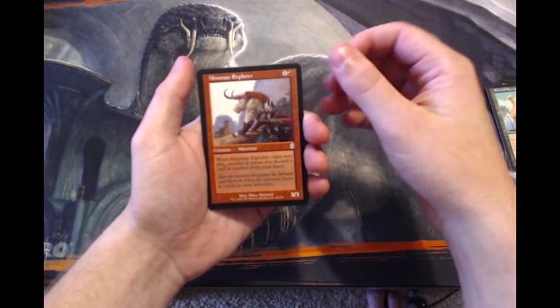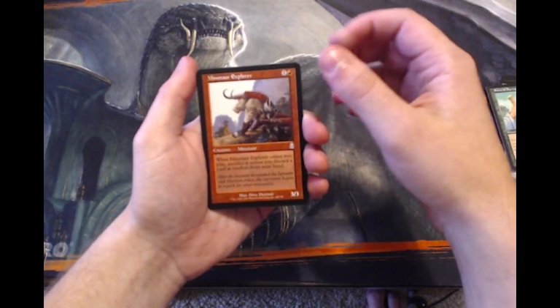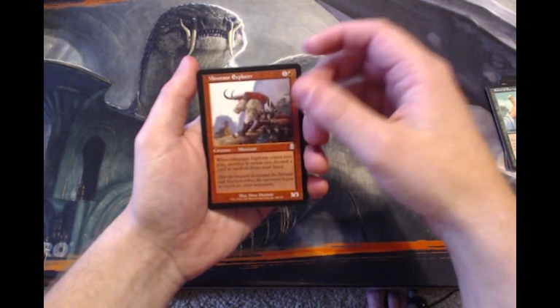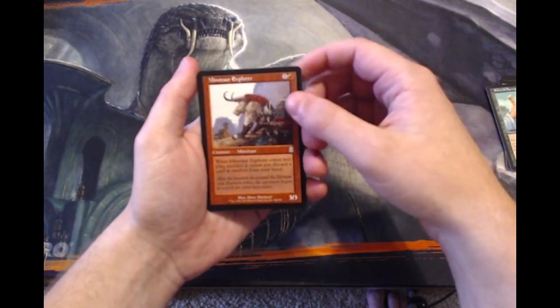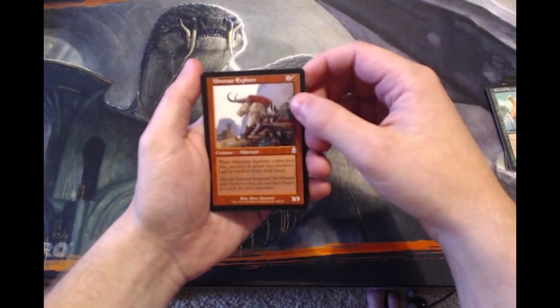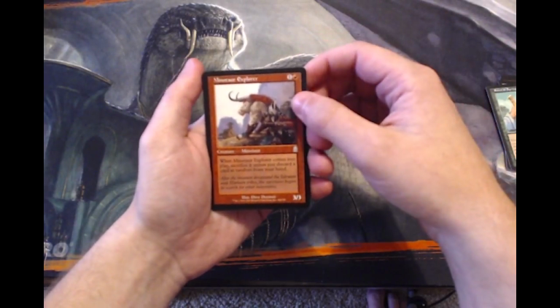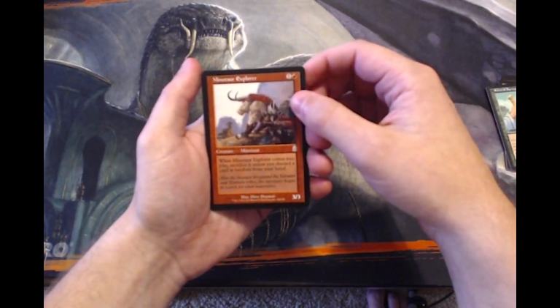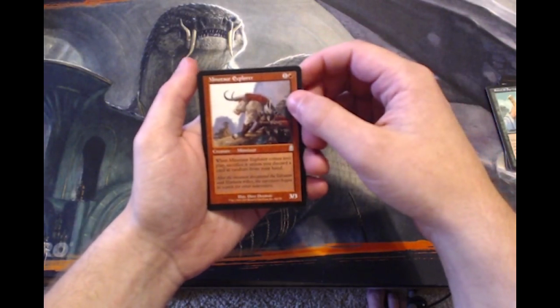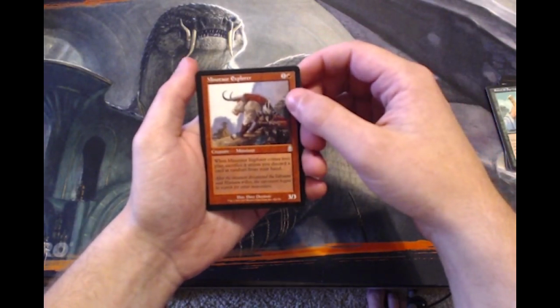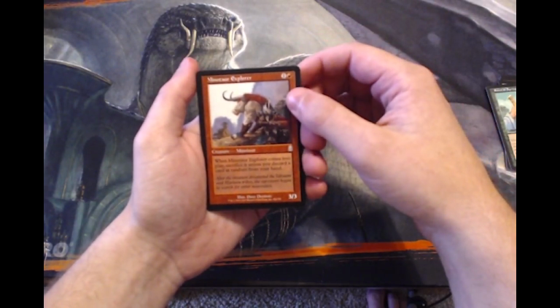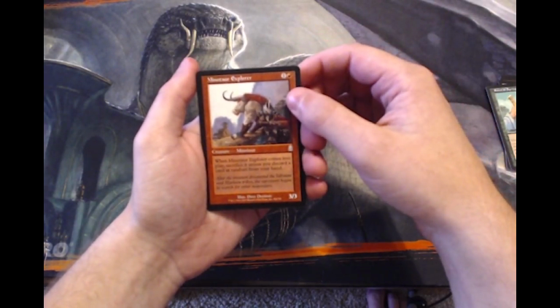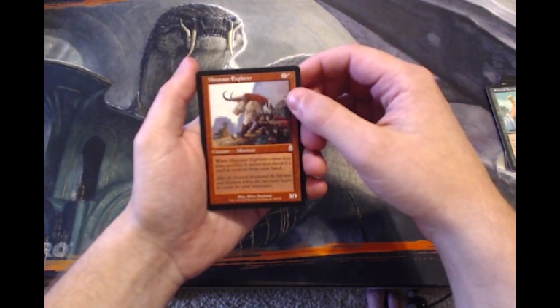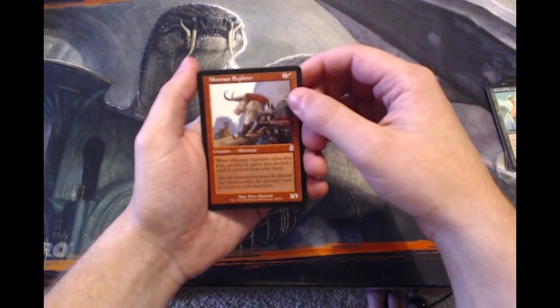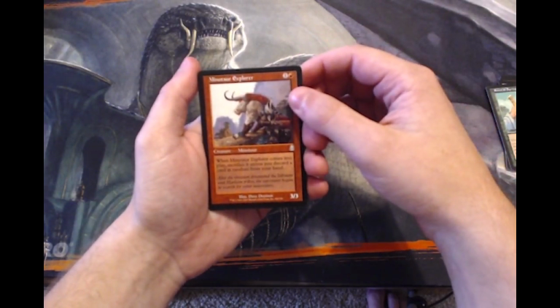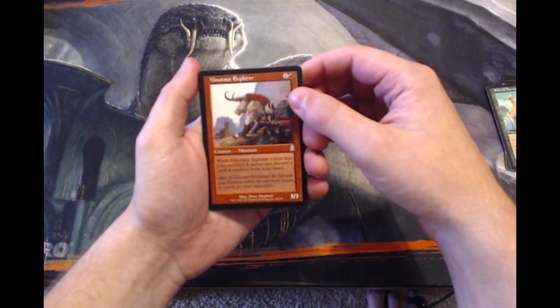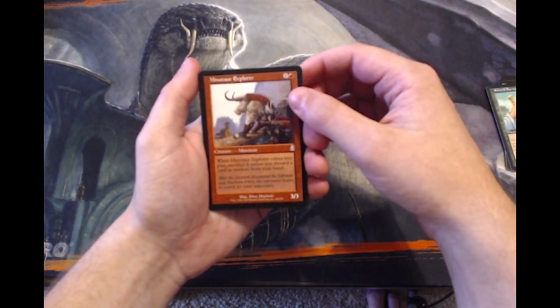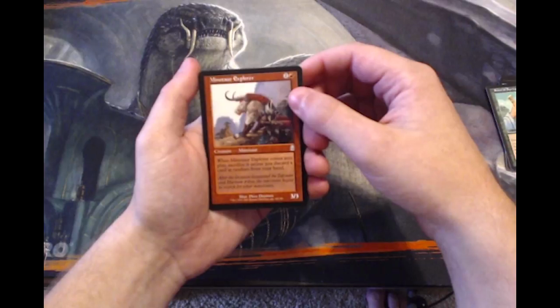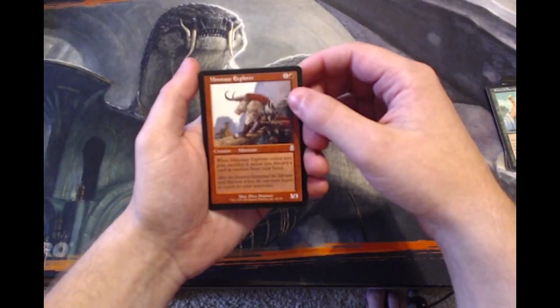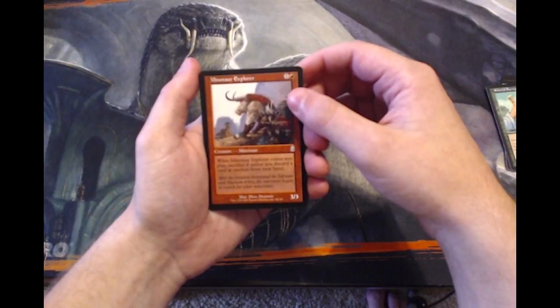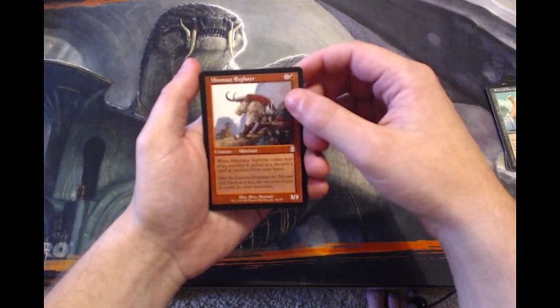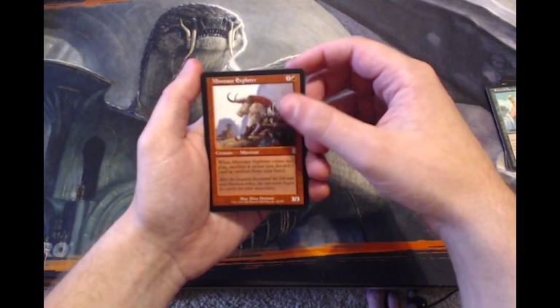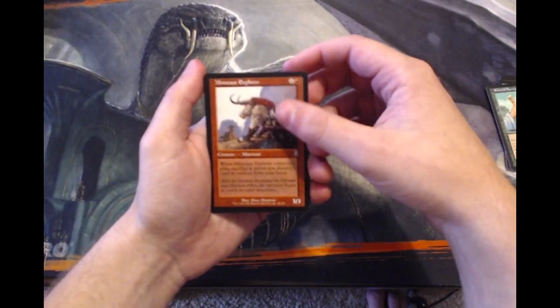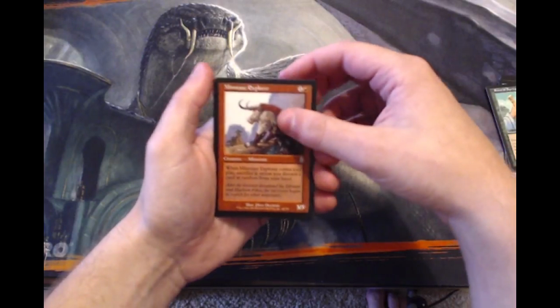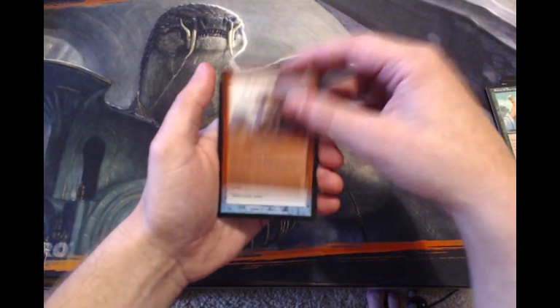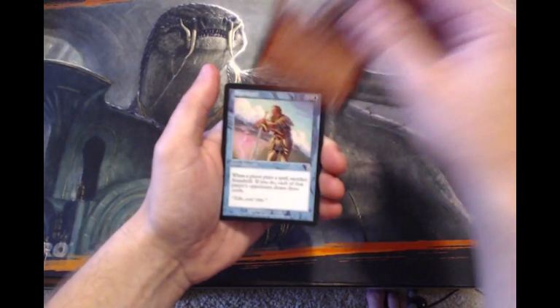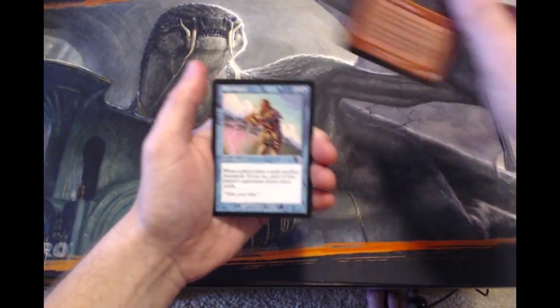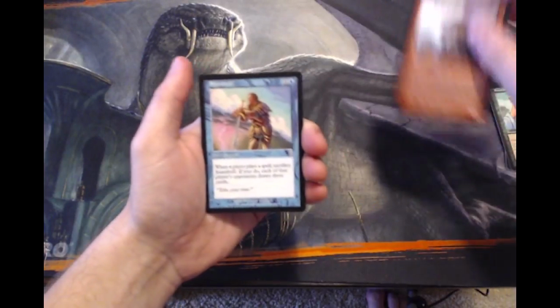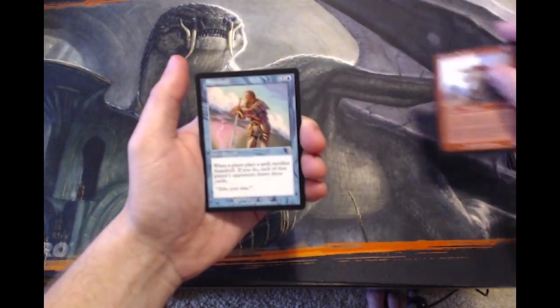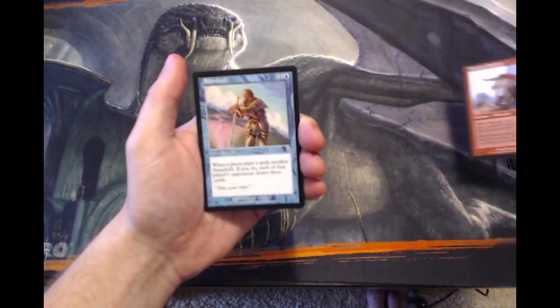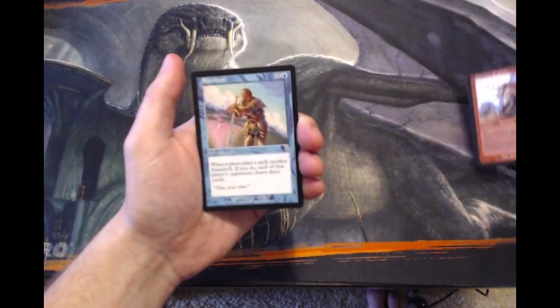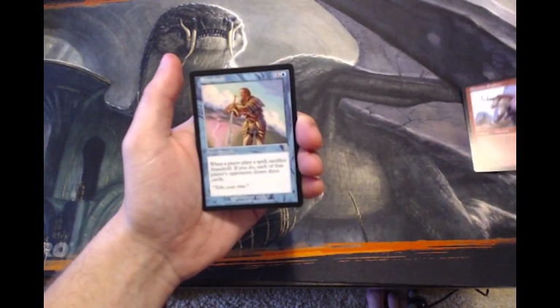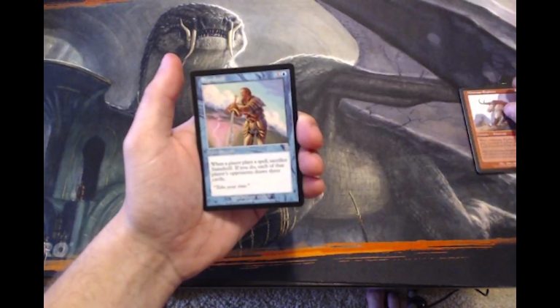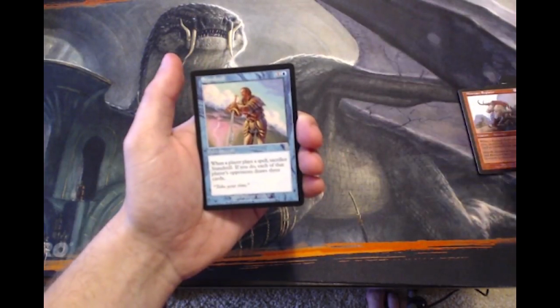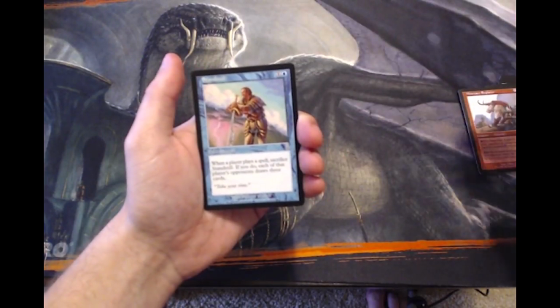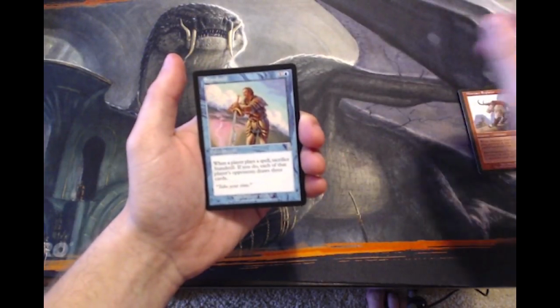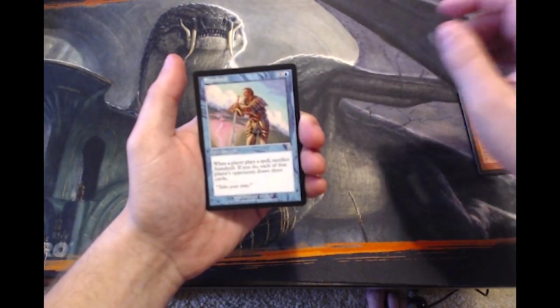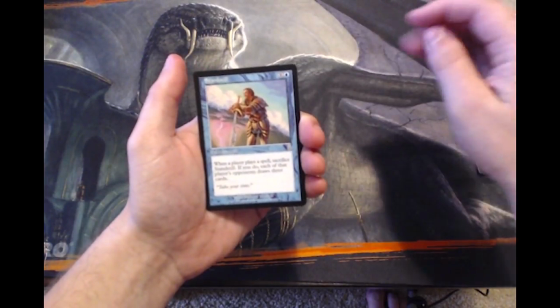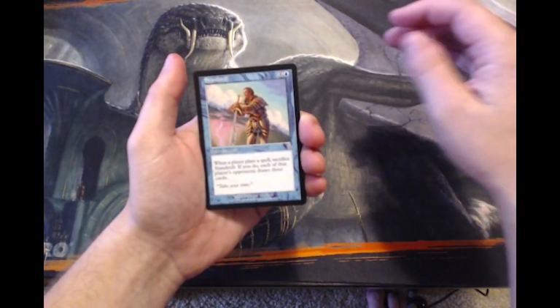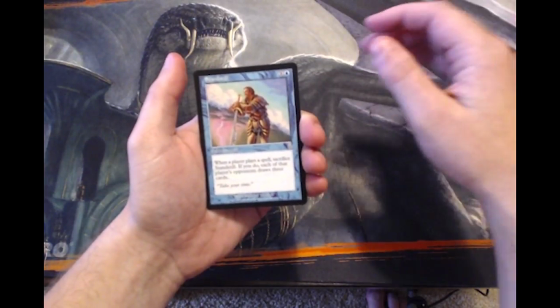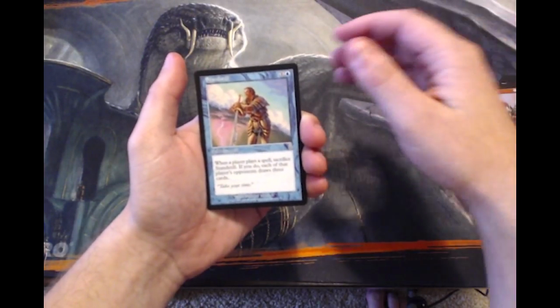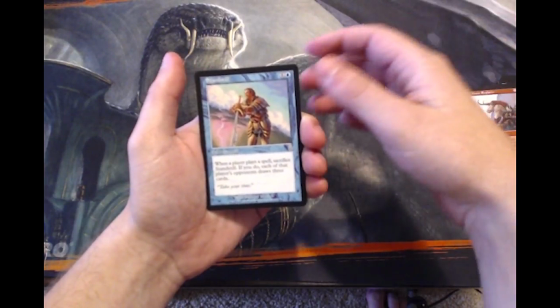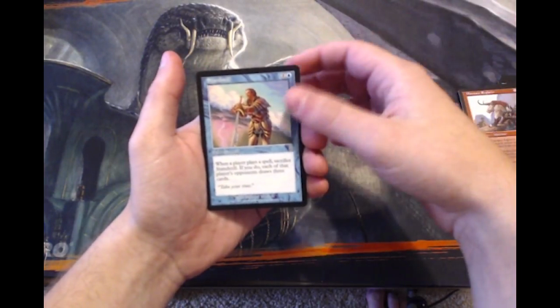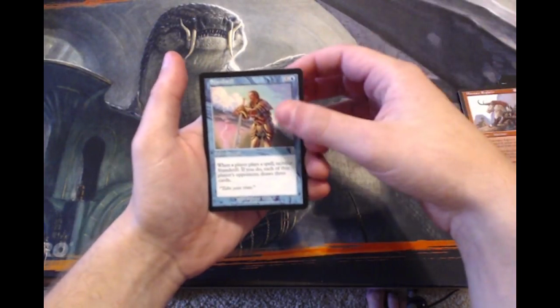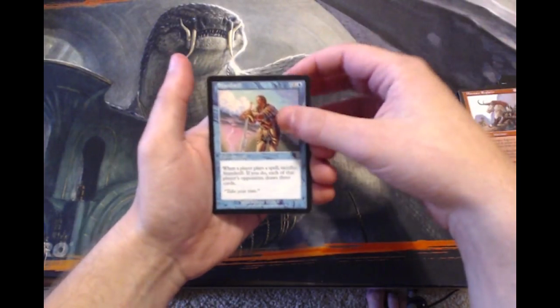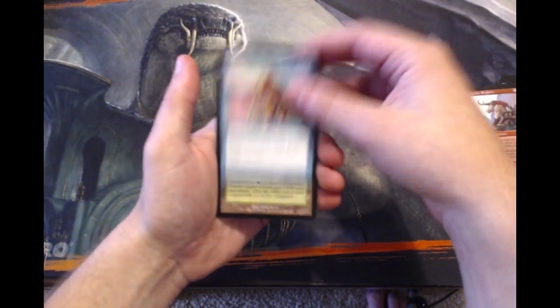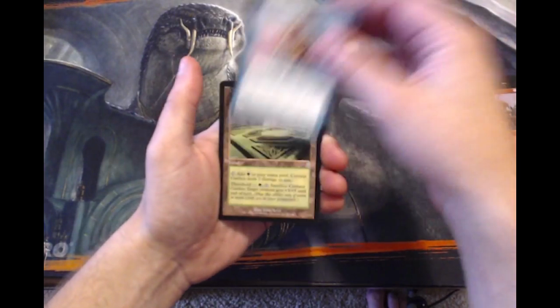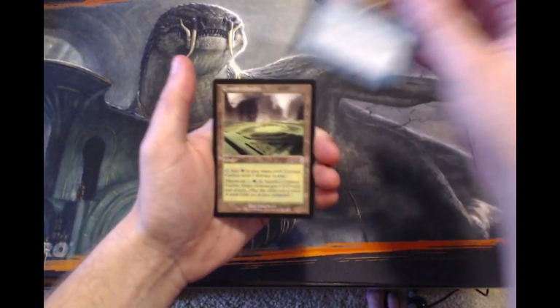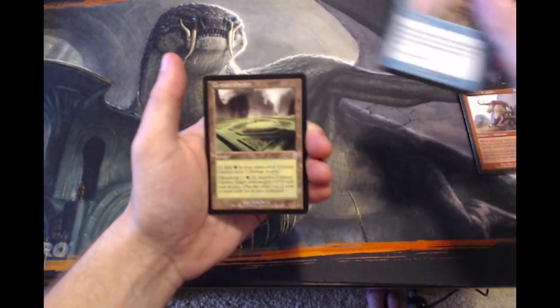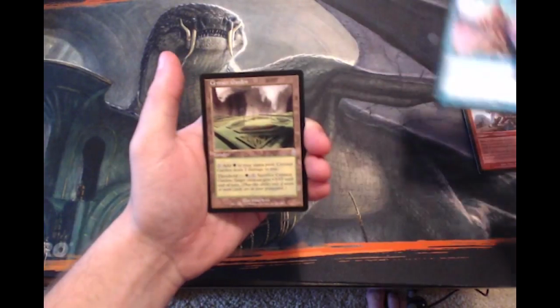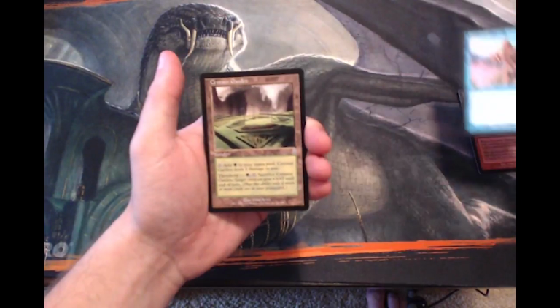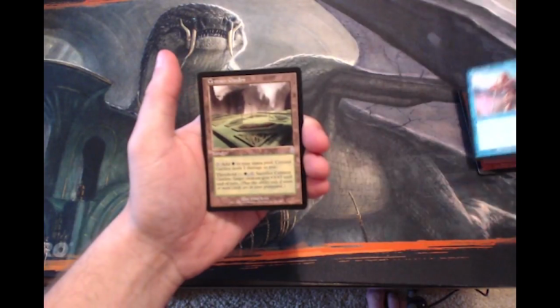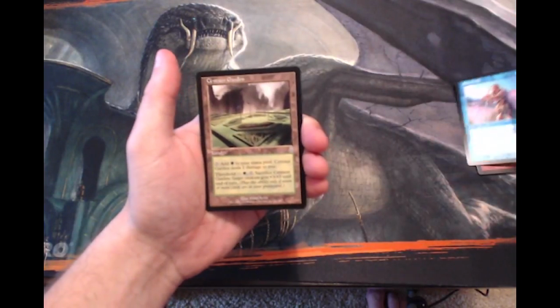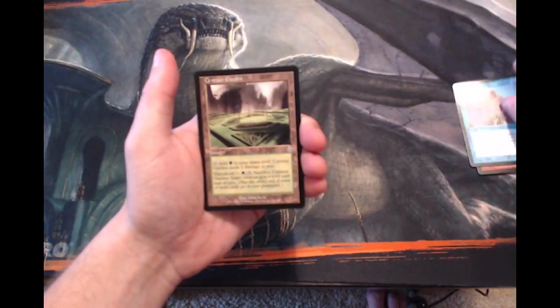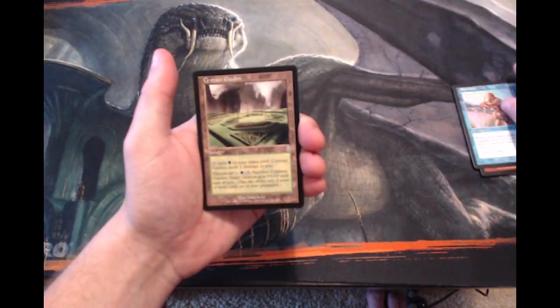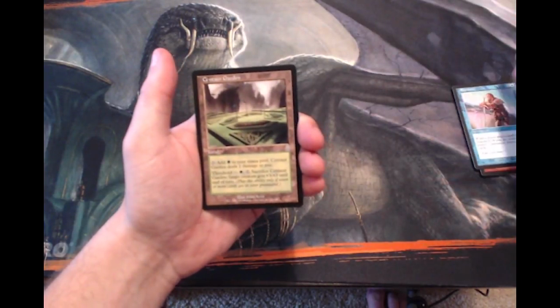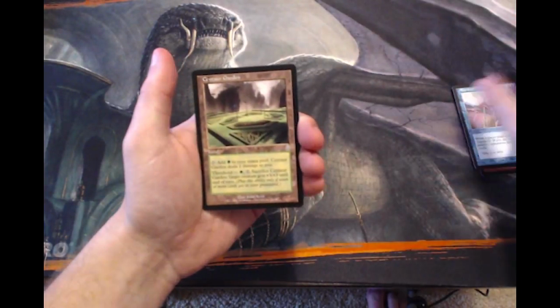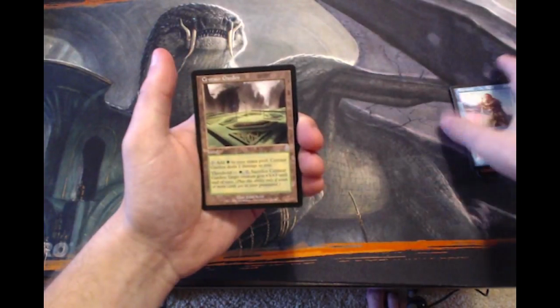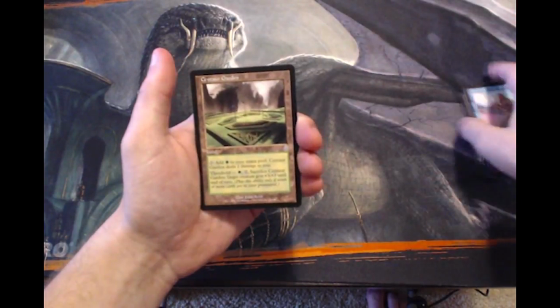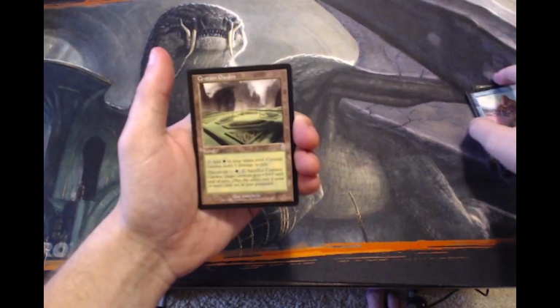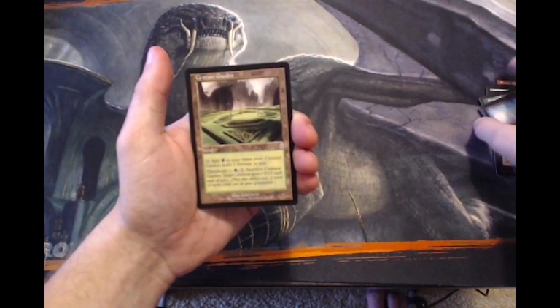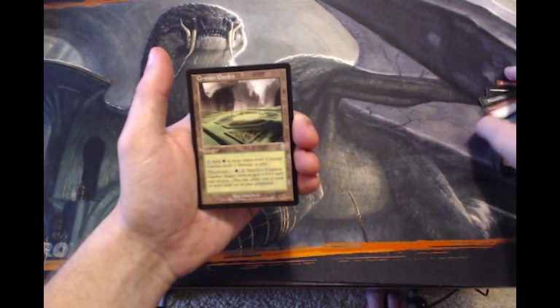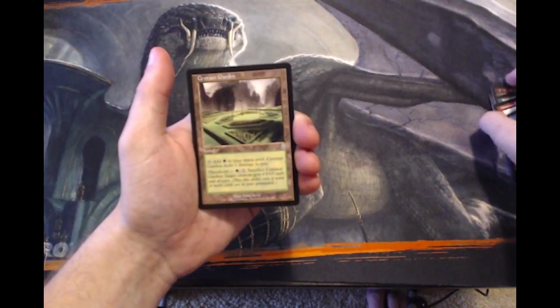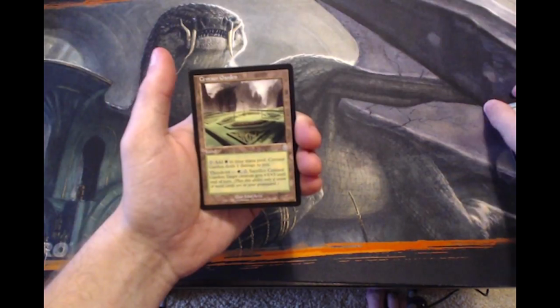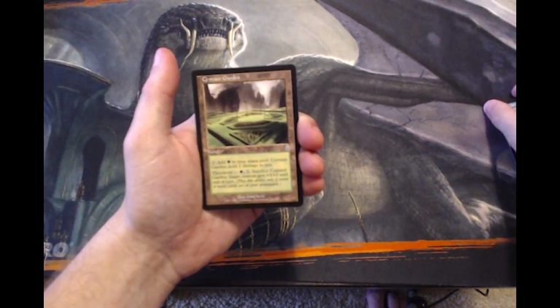So let's go into the uncommons. Minotaur Explorer, Standstill, and Centaur Garden.